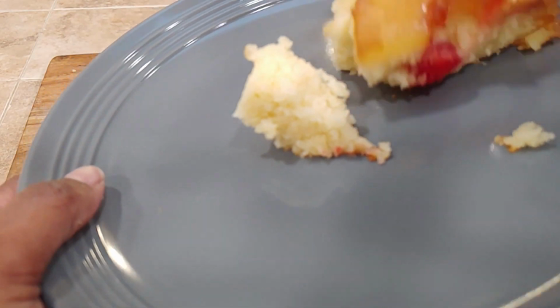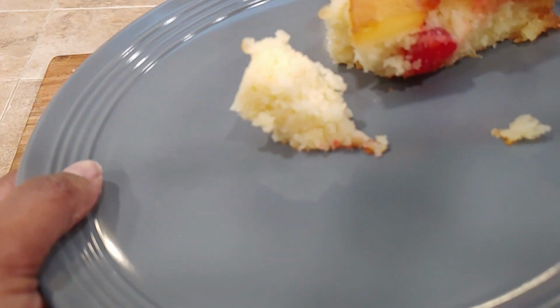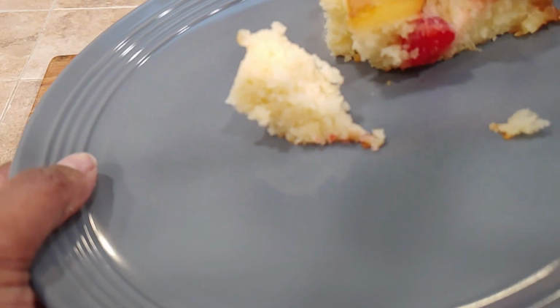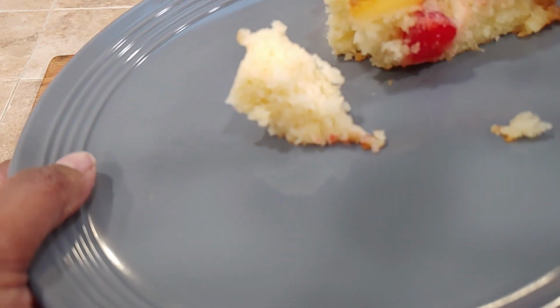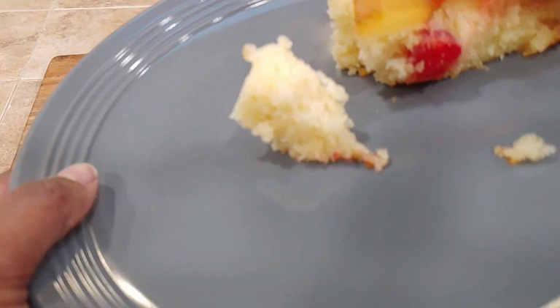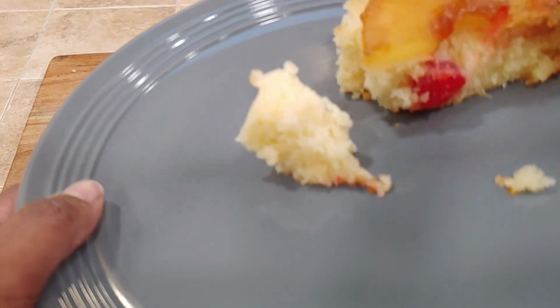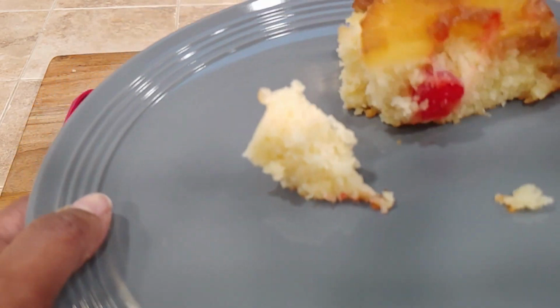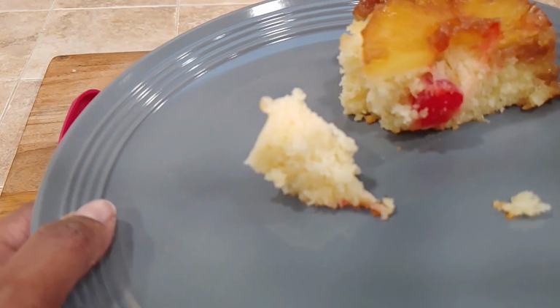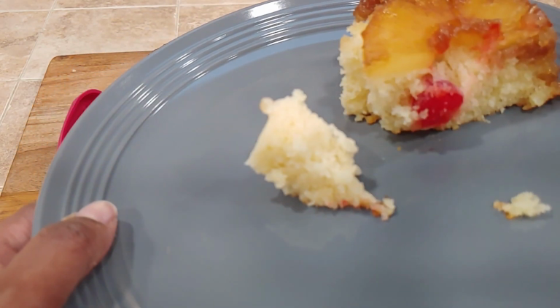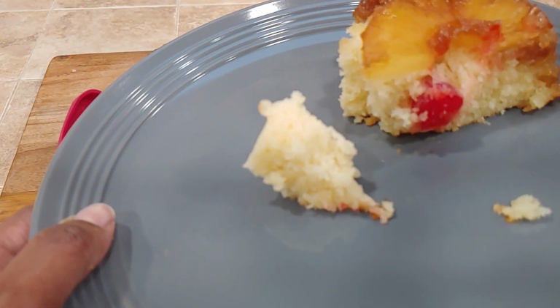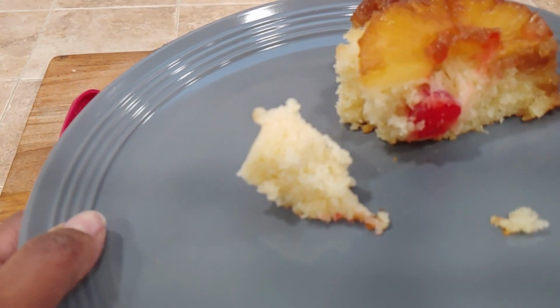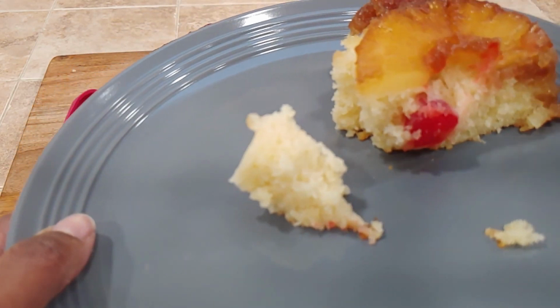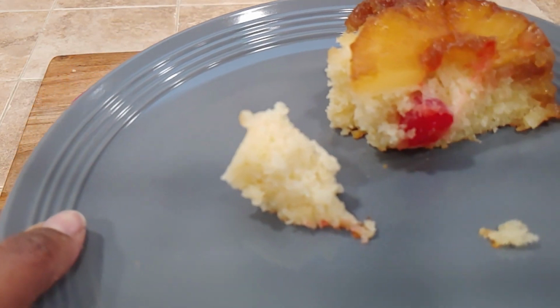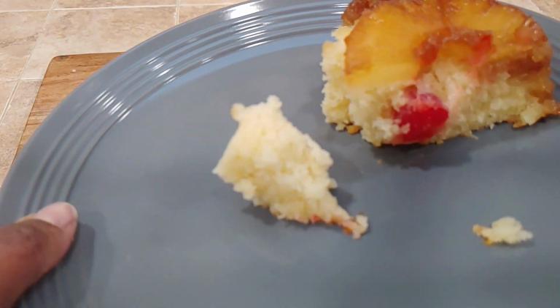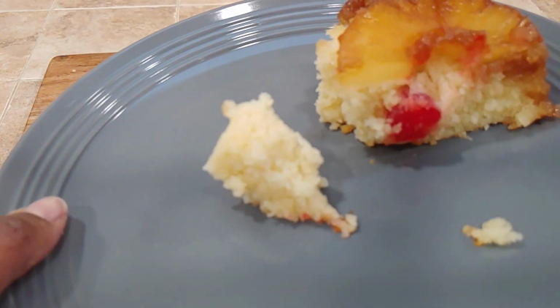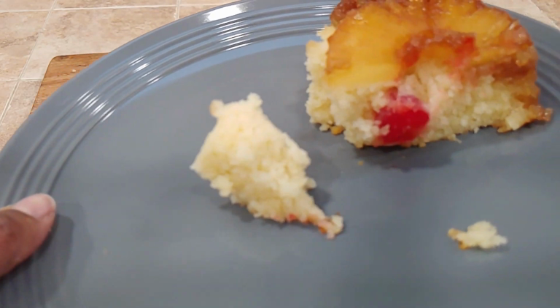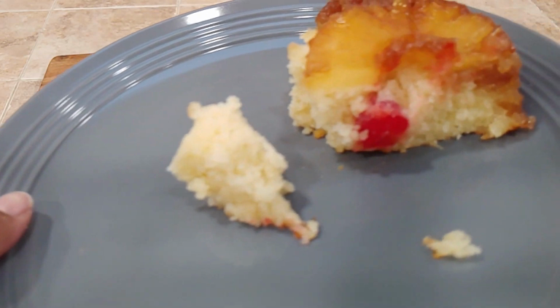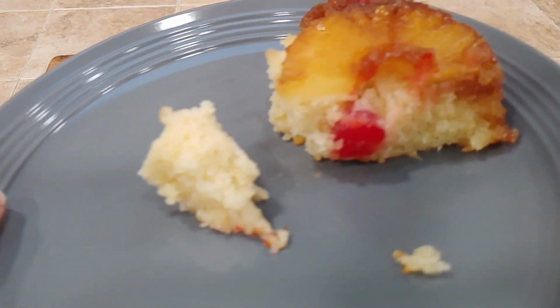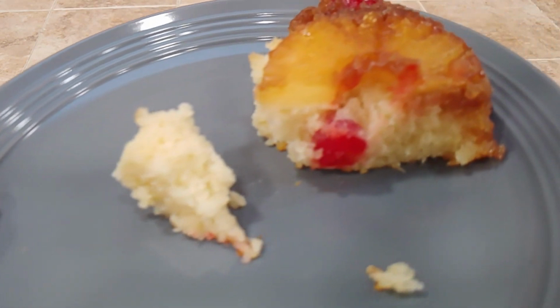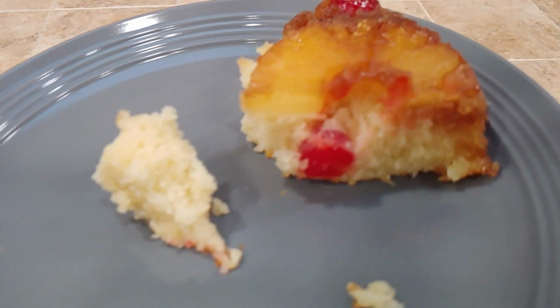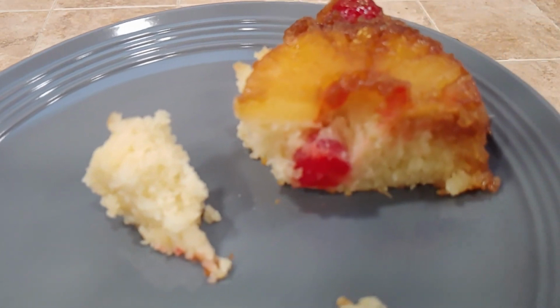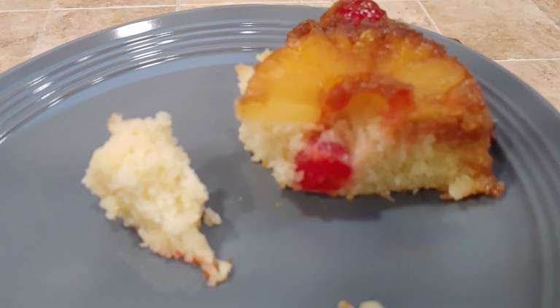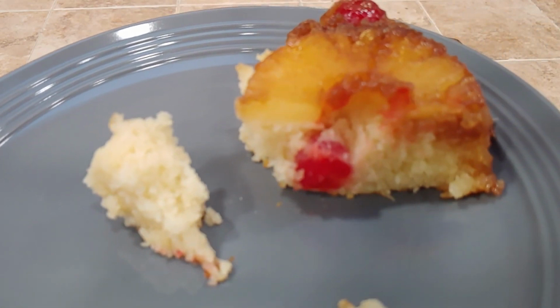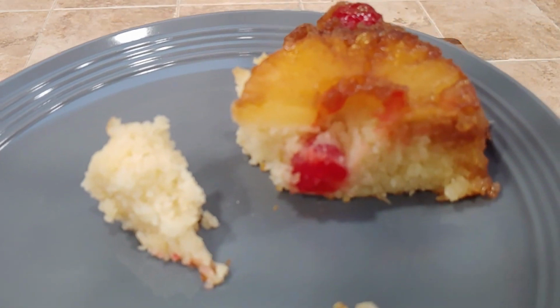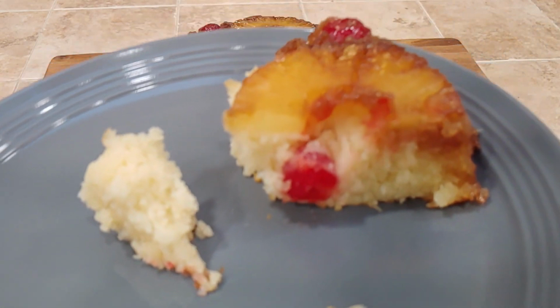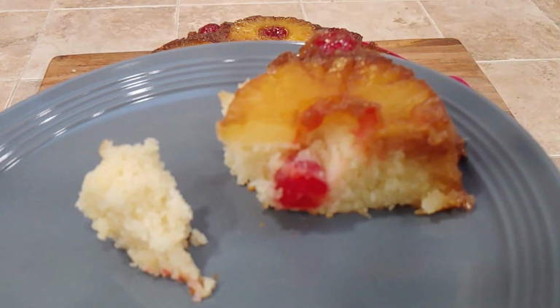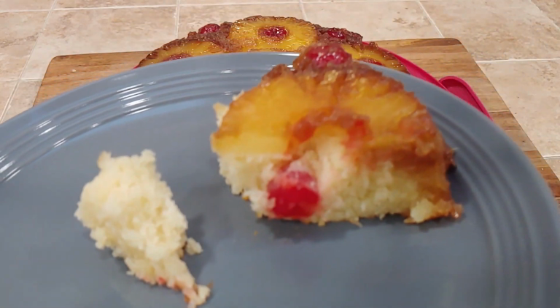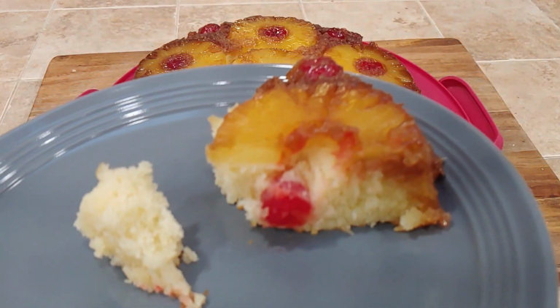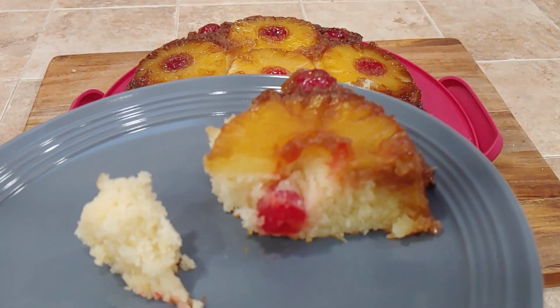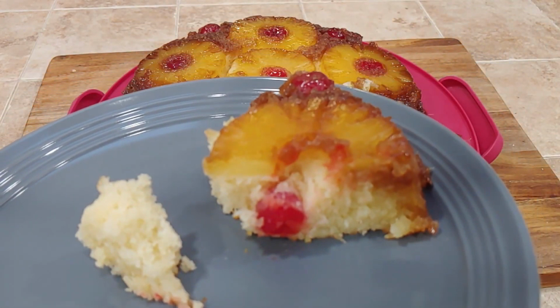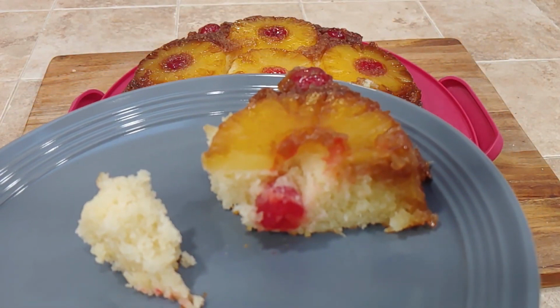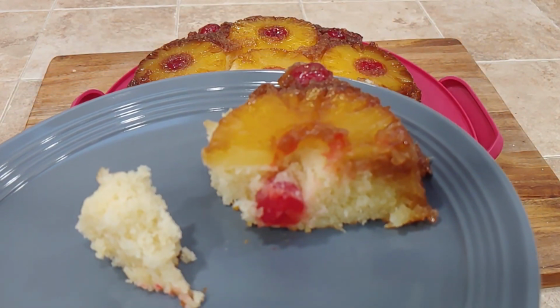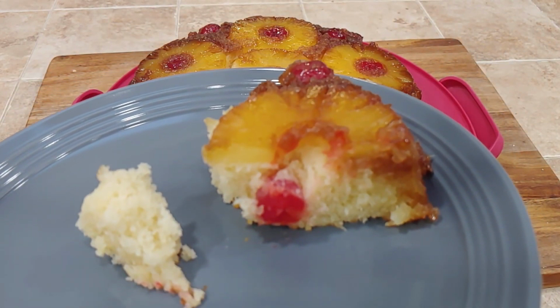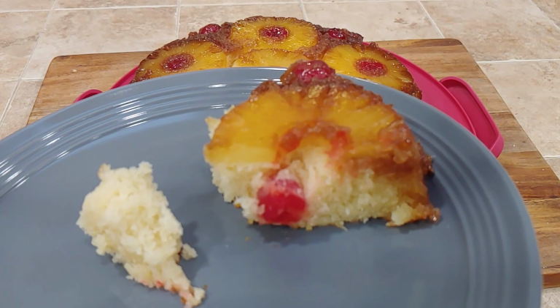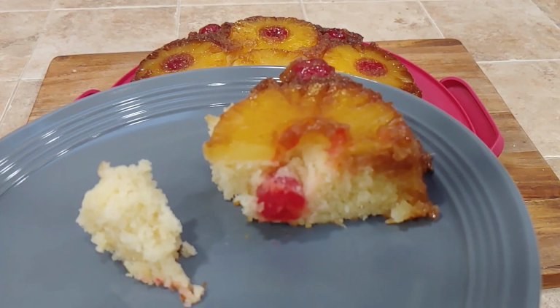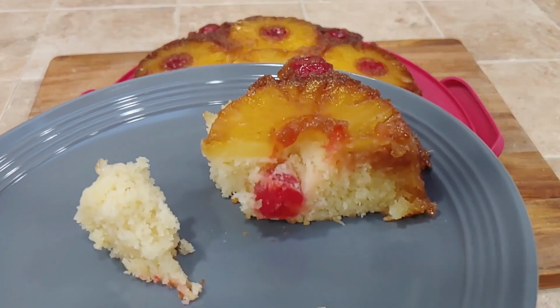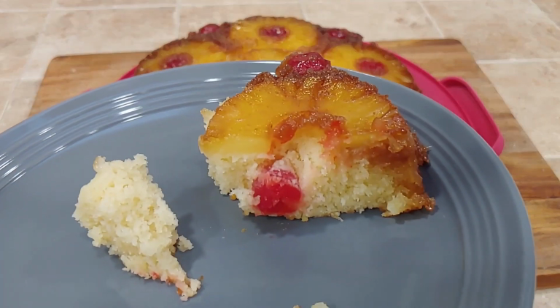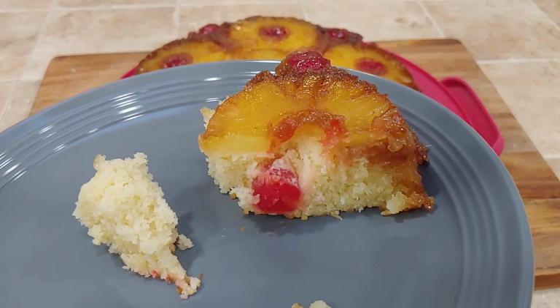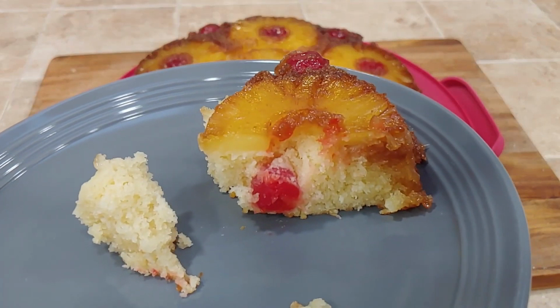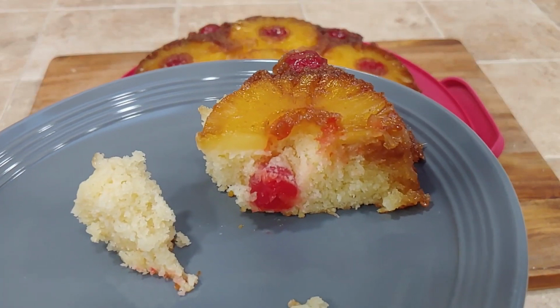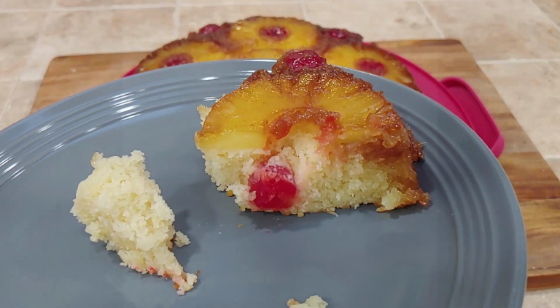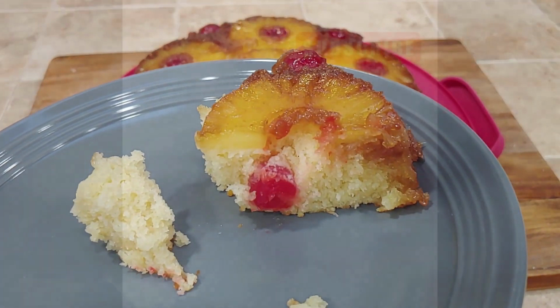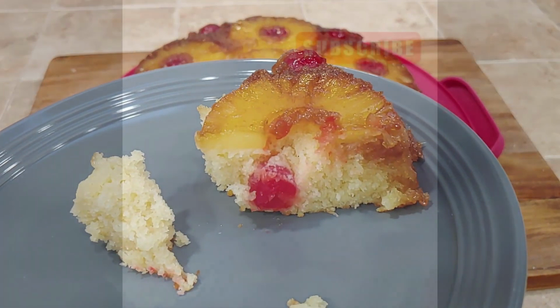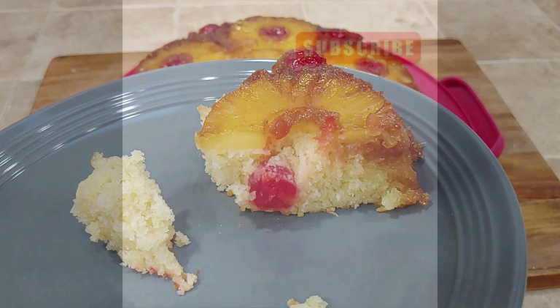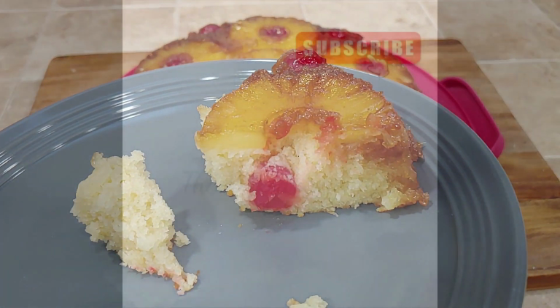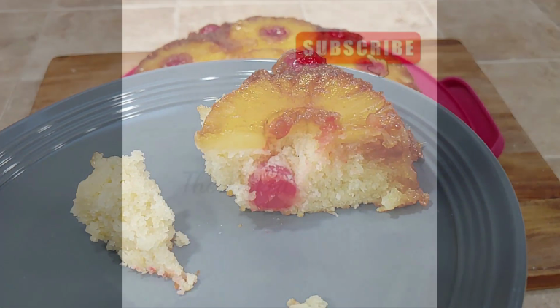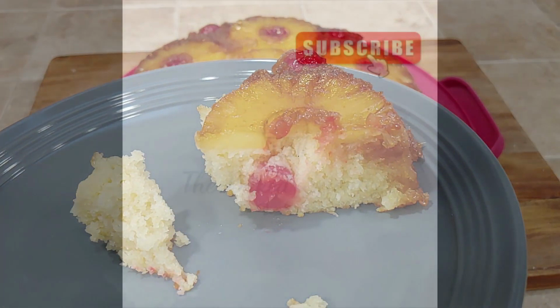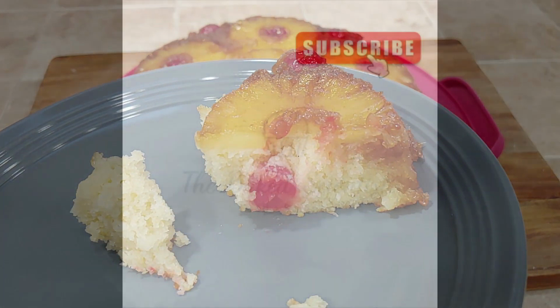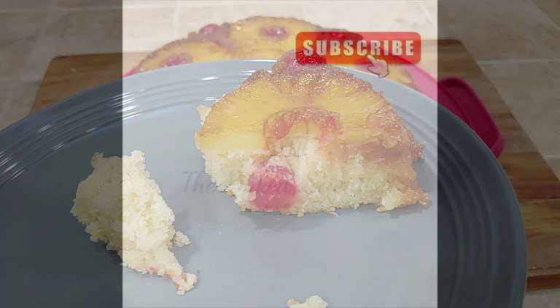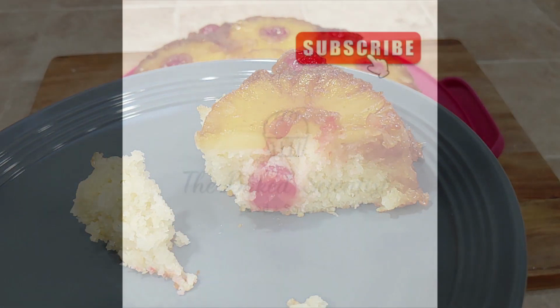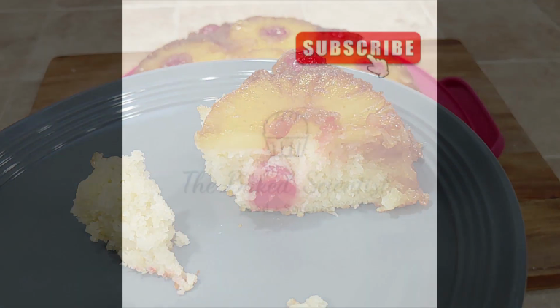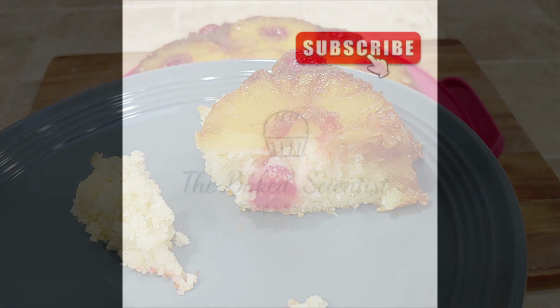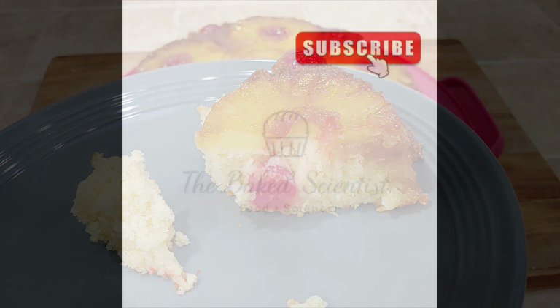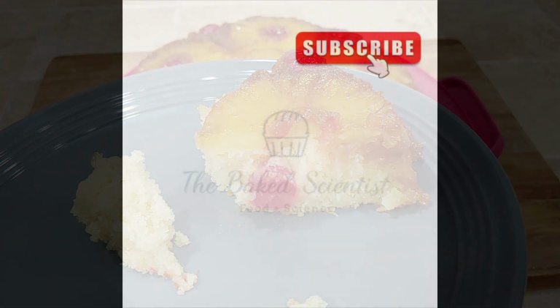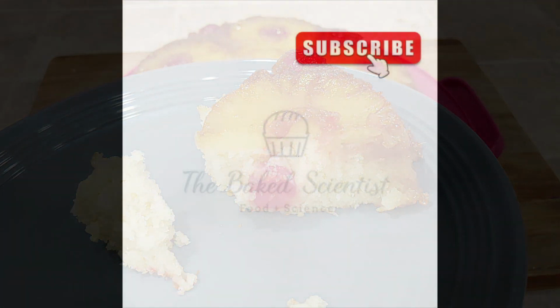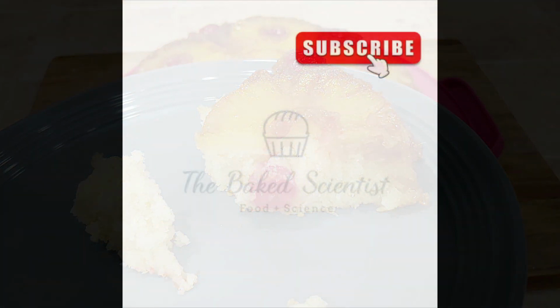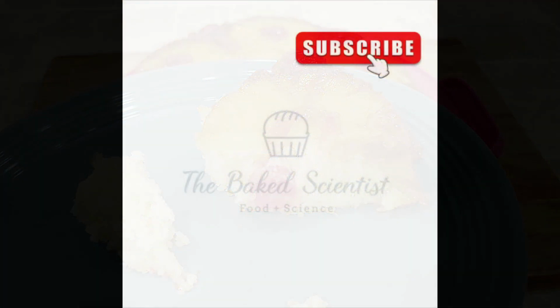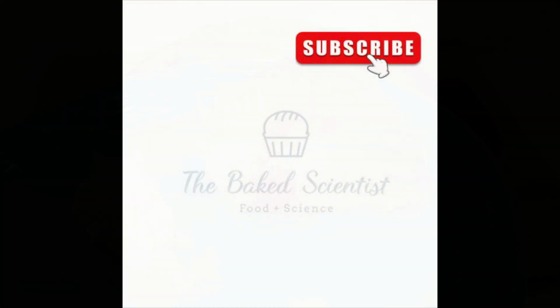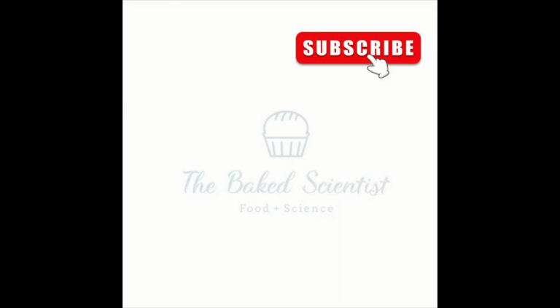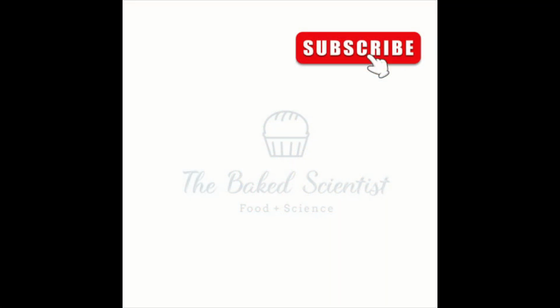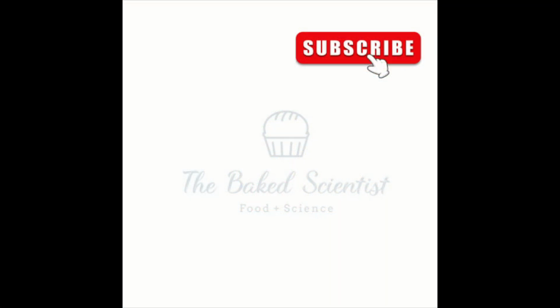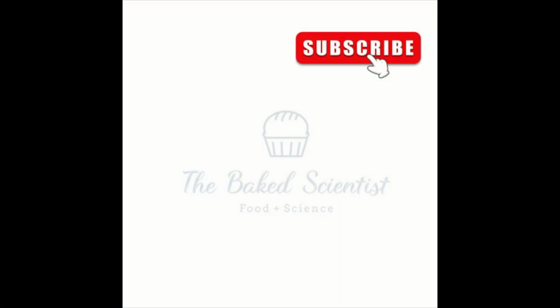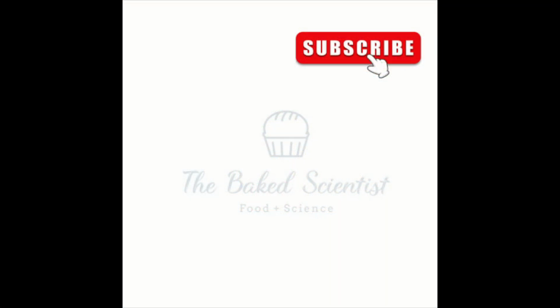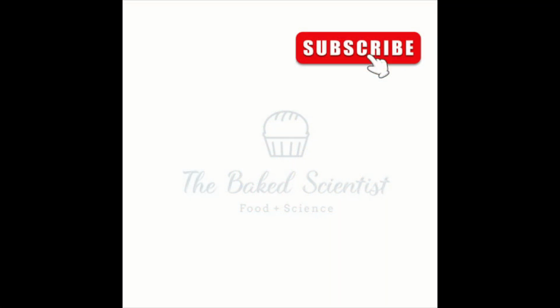Make sure to subscribe and hit that notification bell to stay up to date on all our science. Until next time, happy baking!